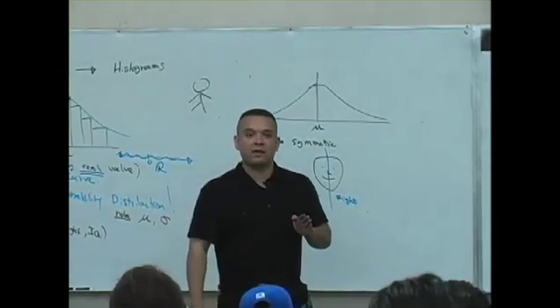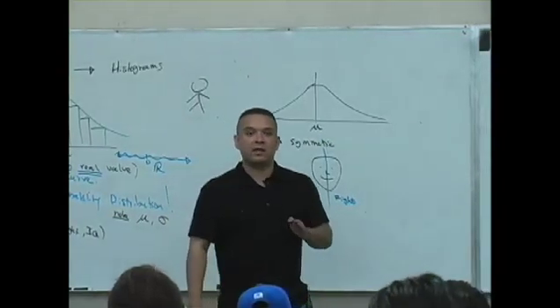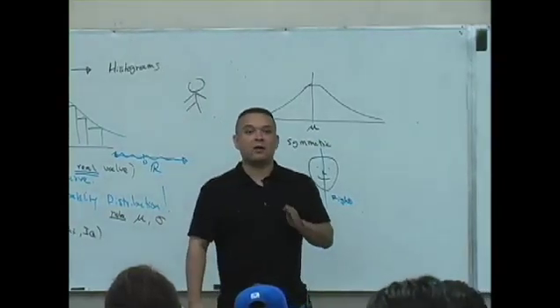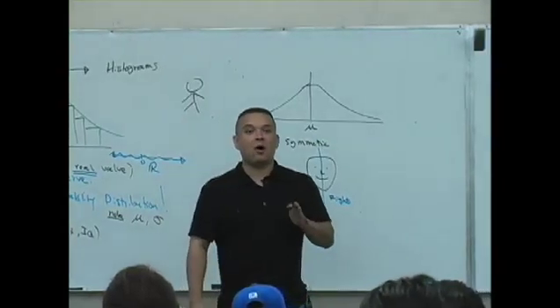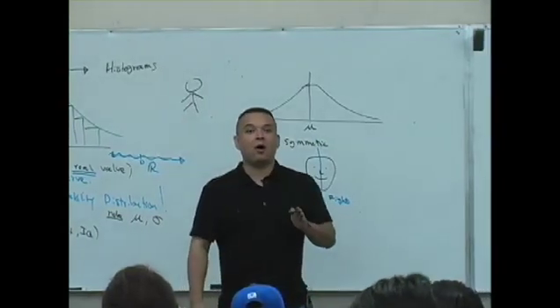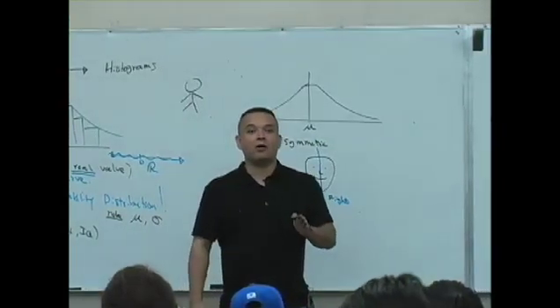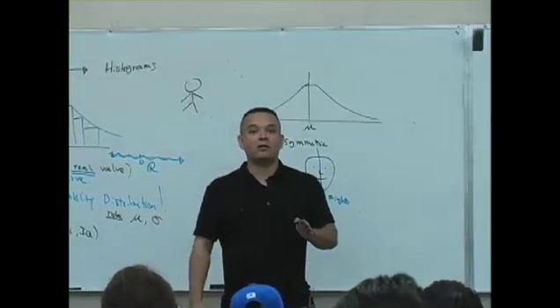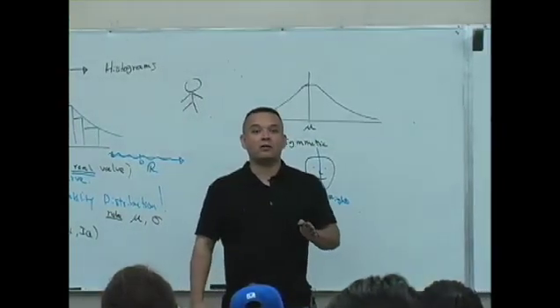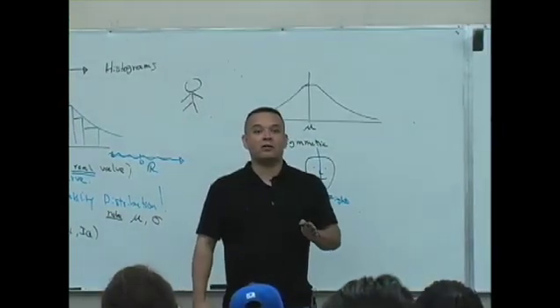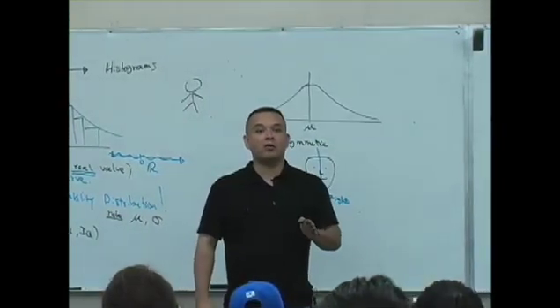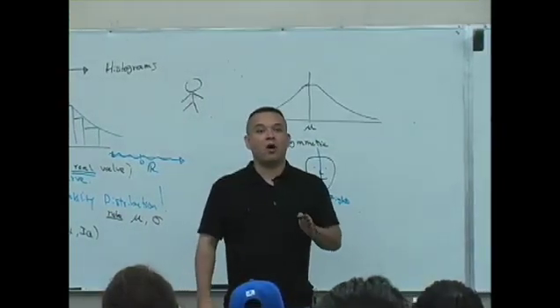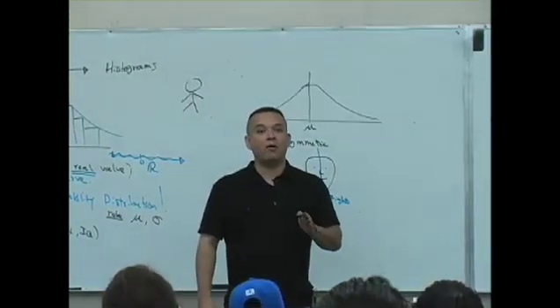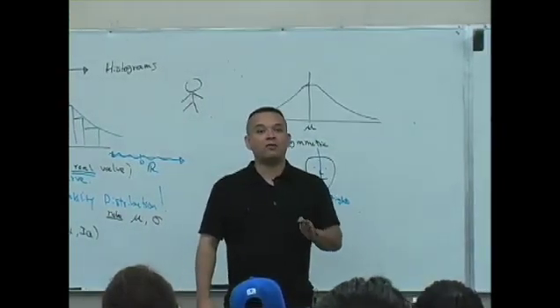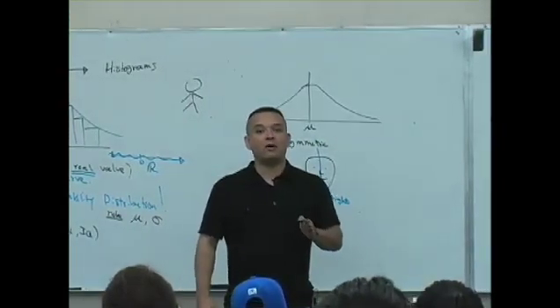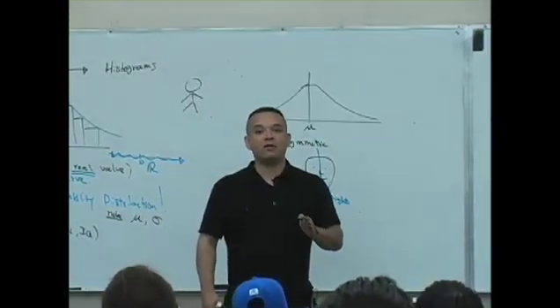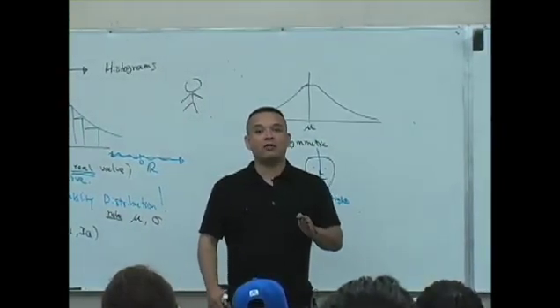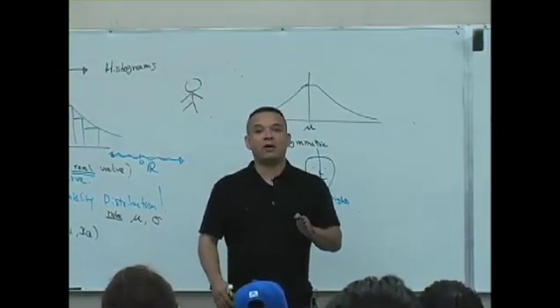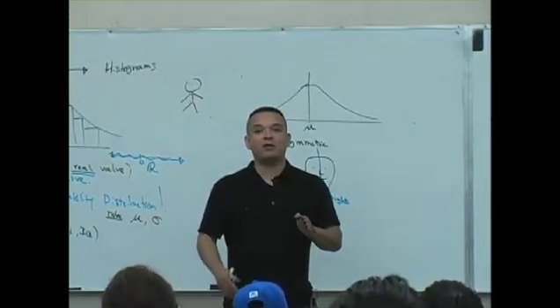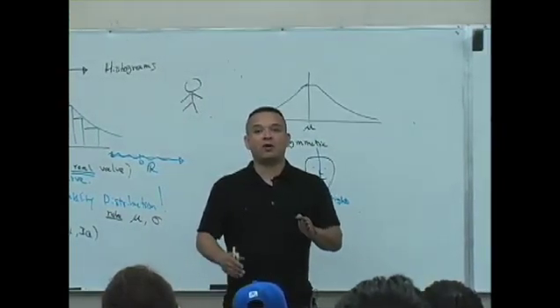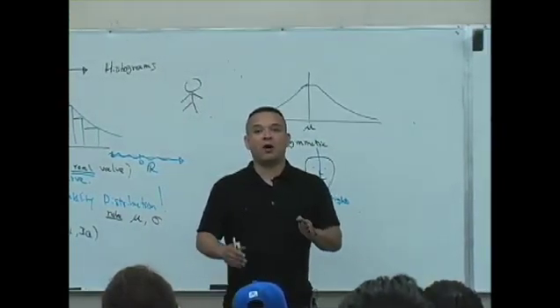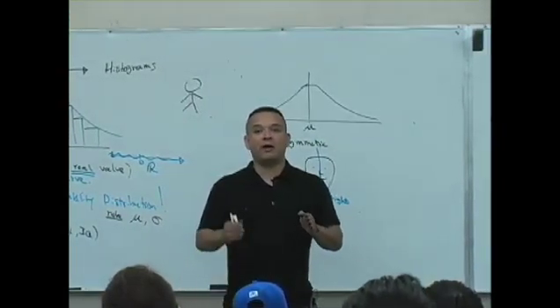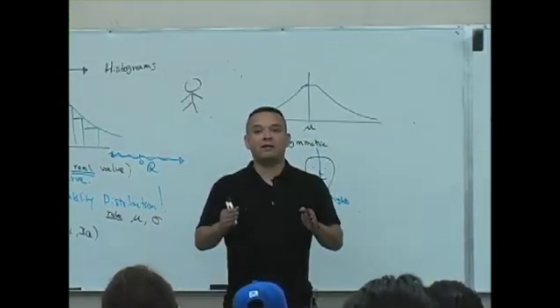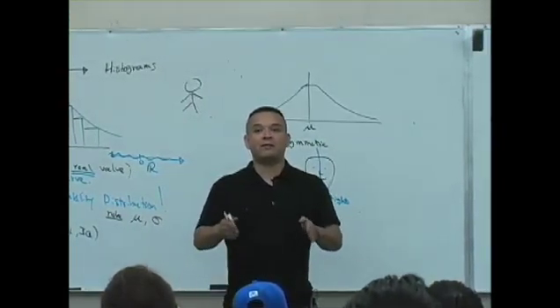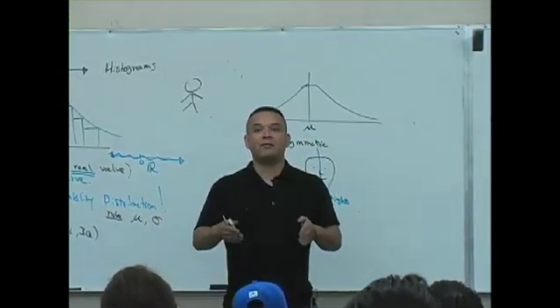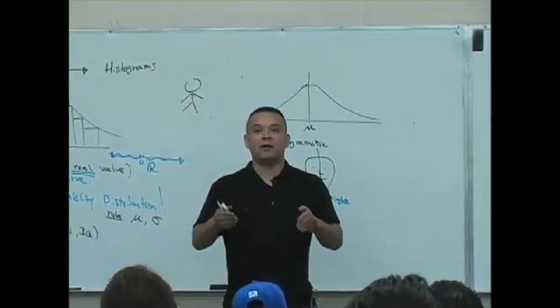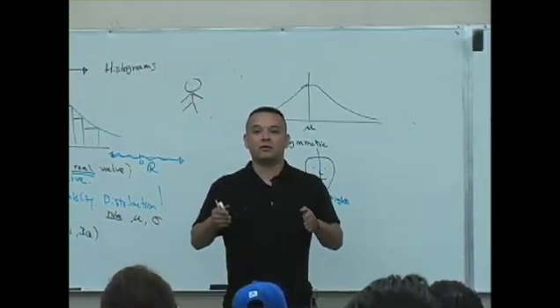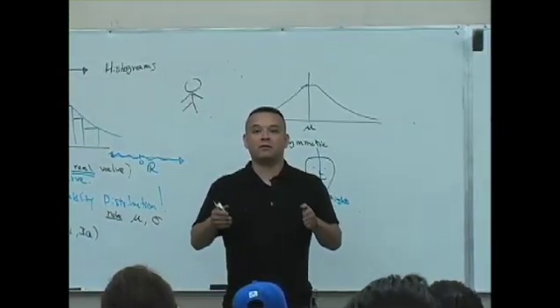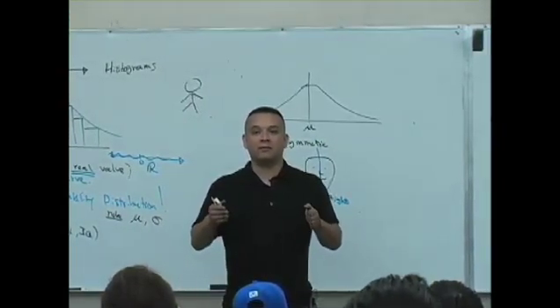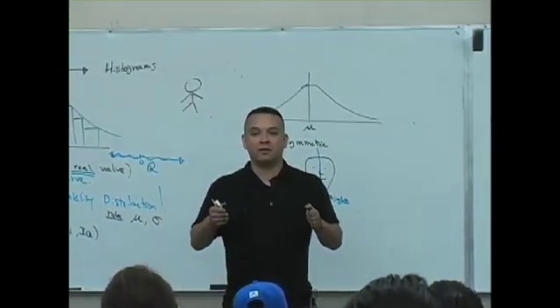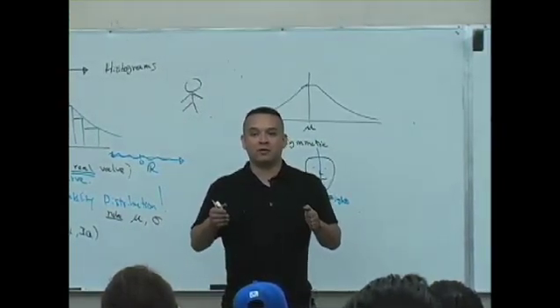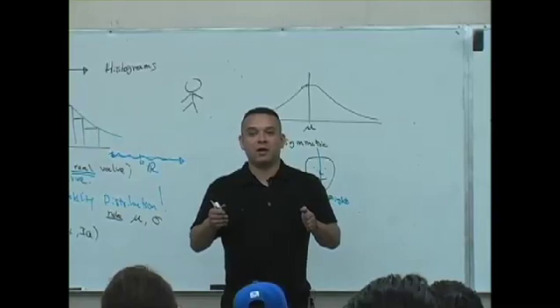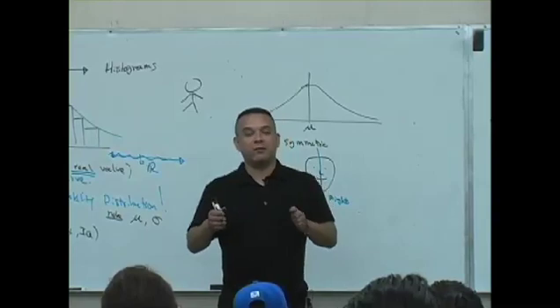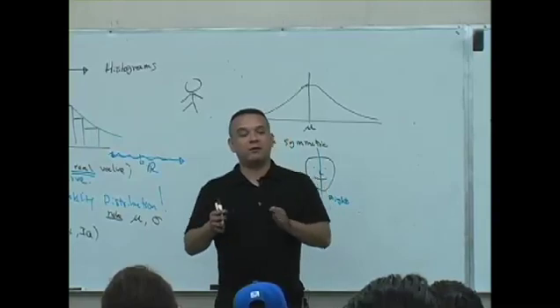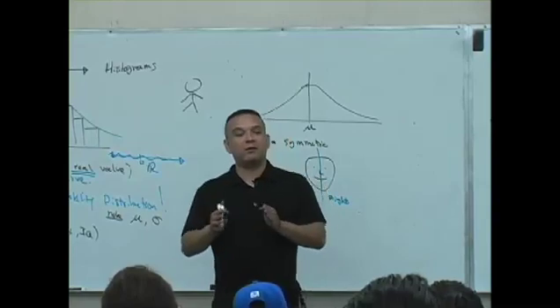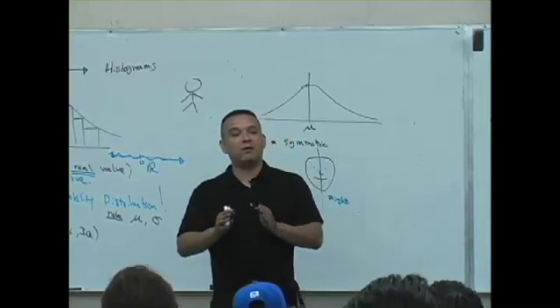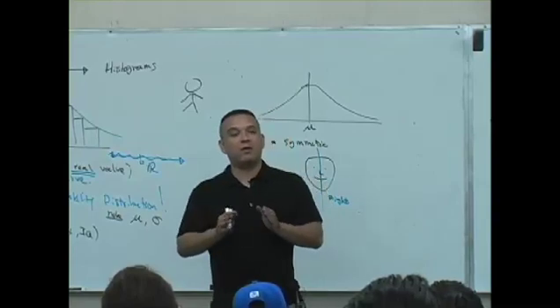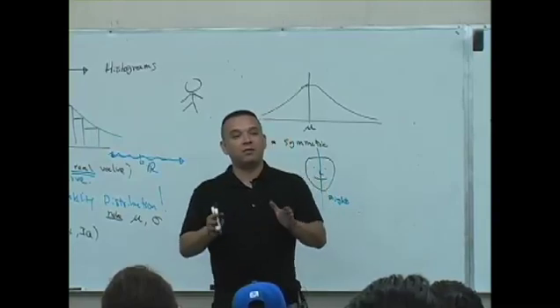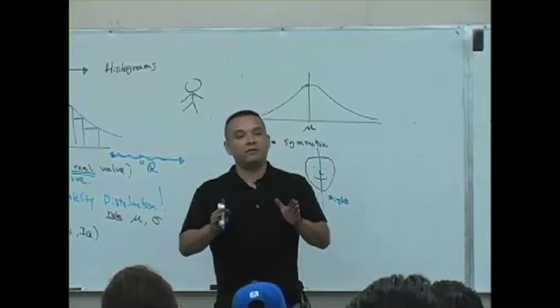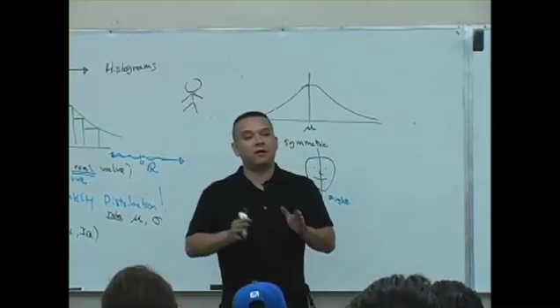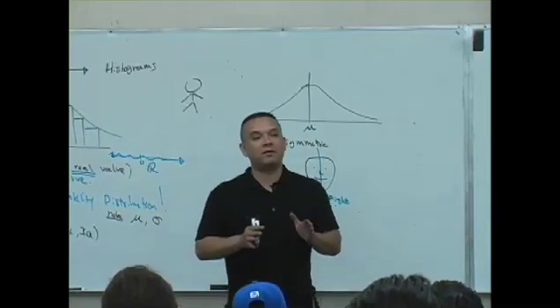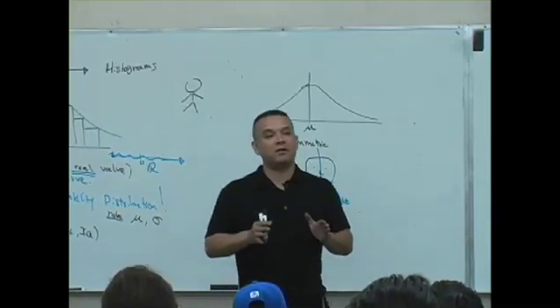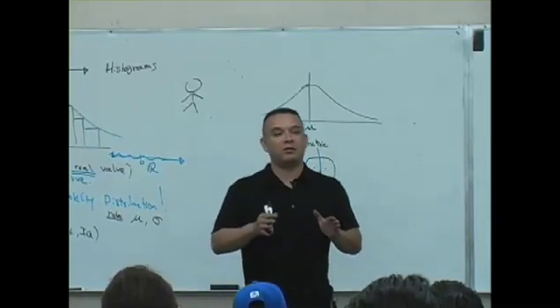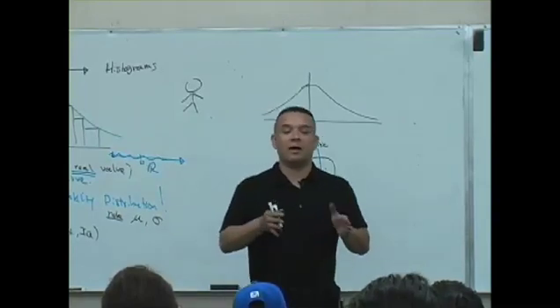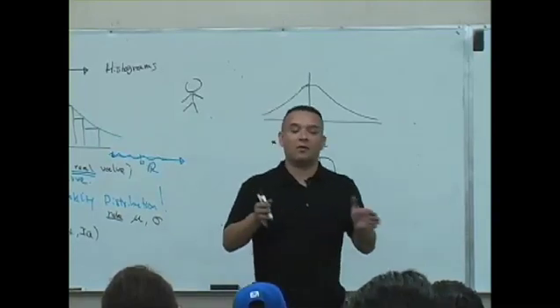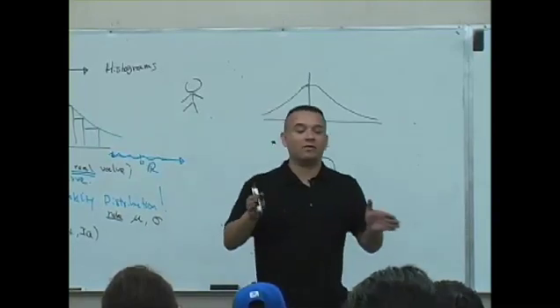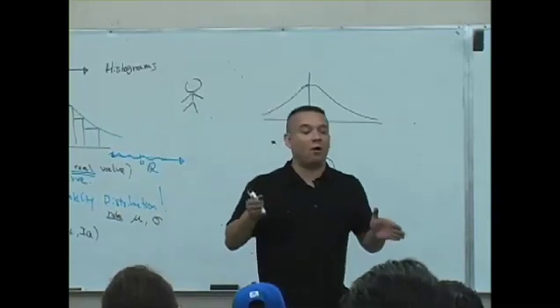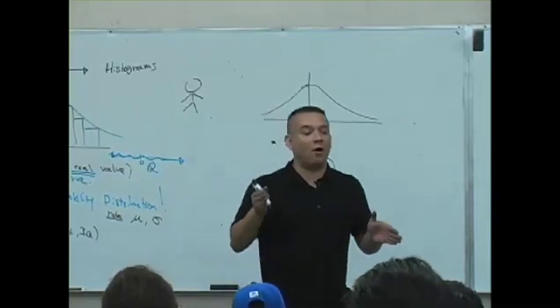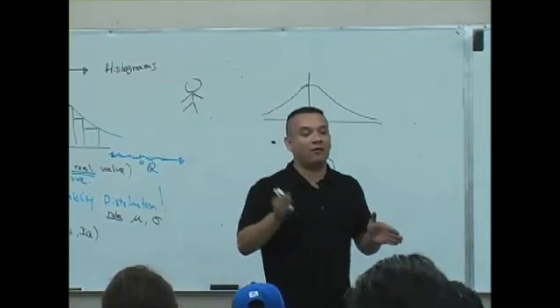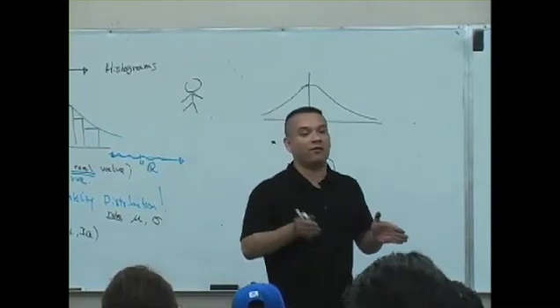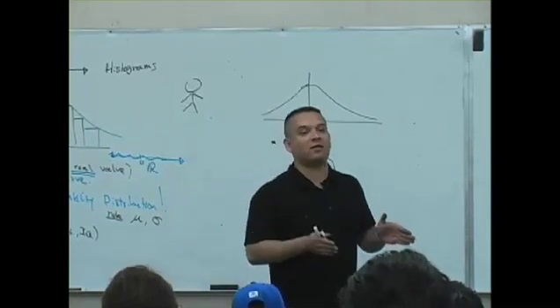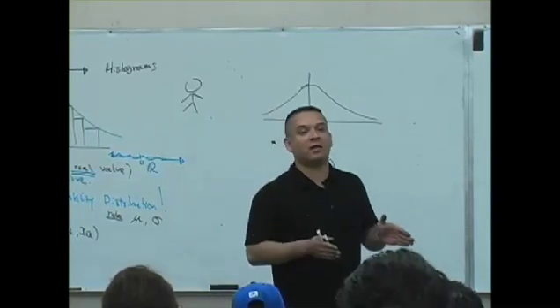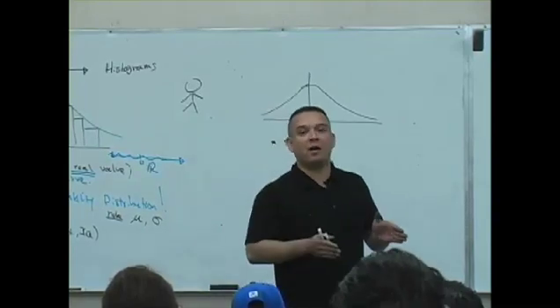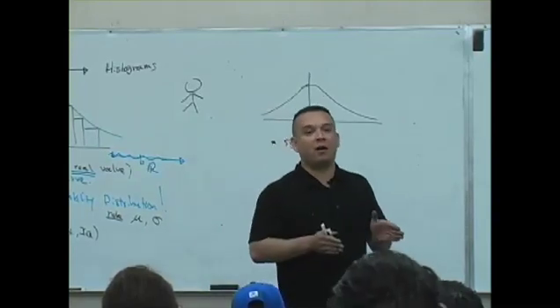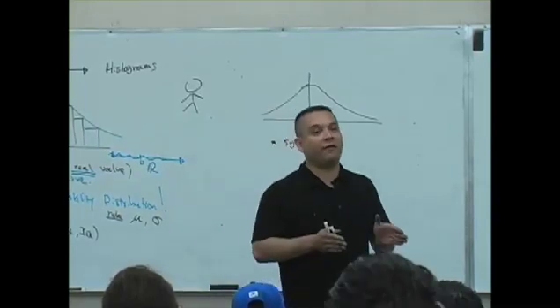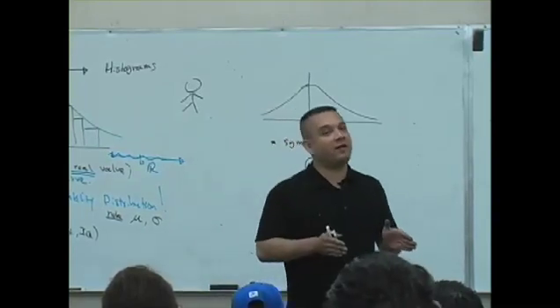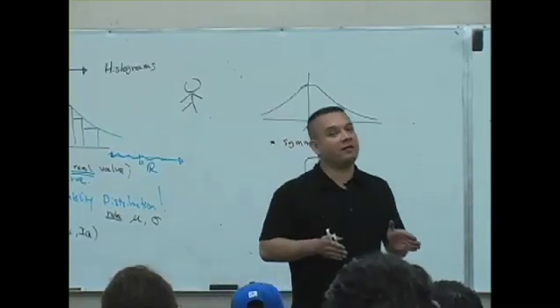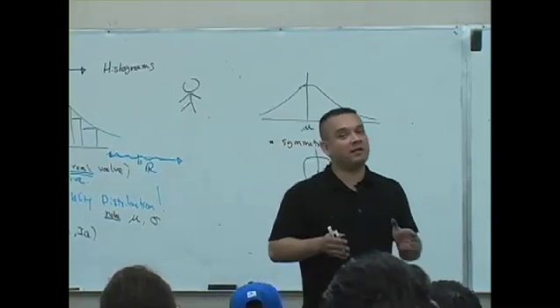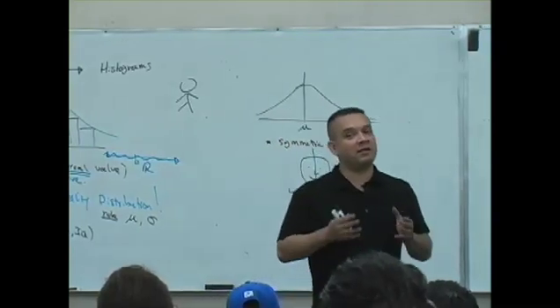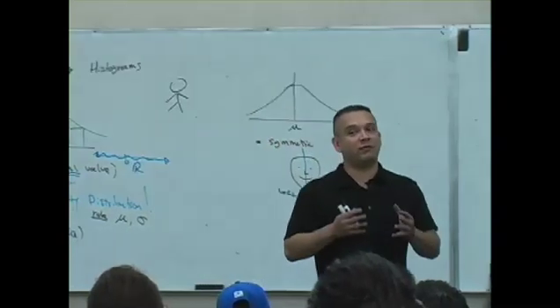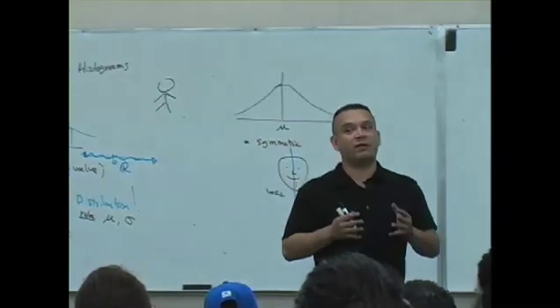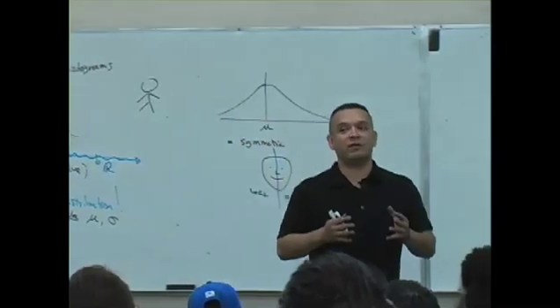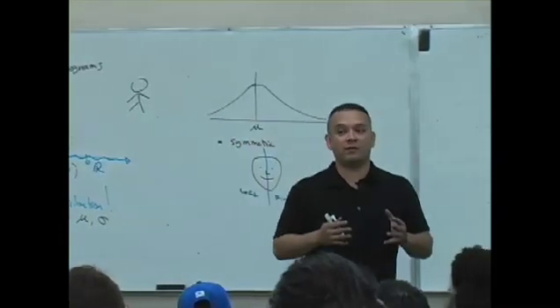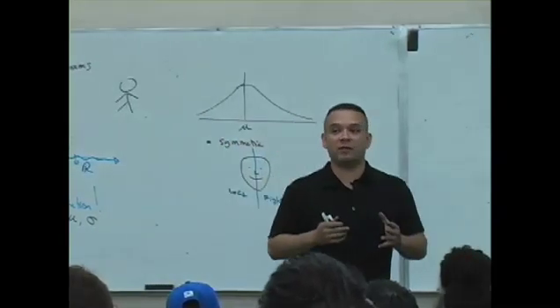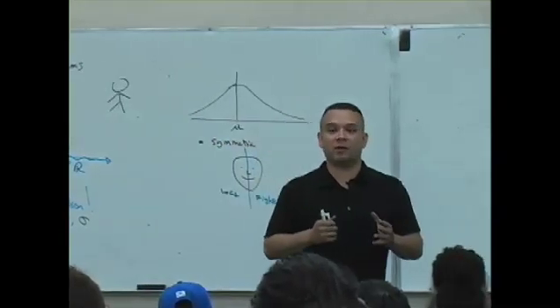In art, you always want to try to draw a symmetric picture. But all of us — our face isn't really symmetric.